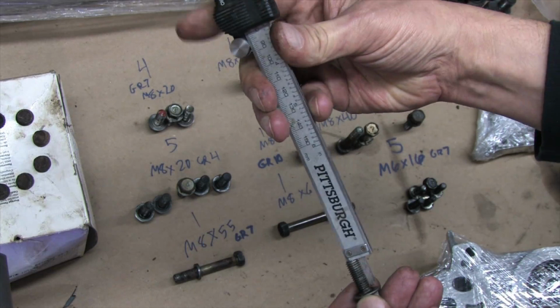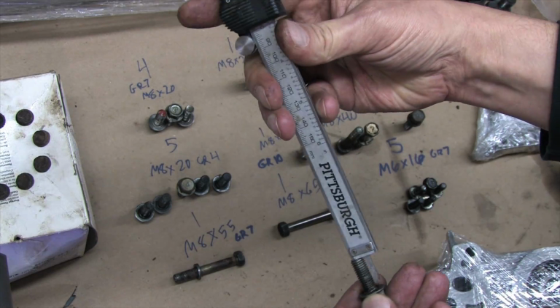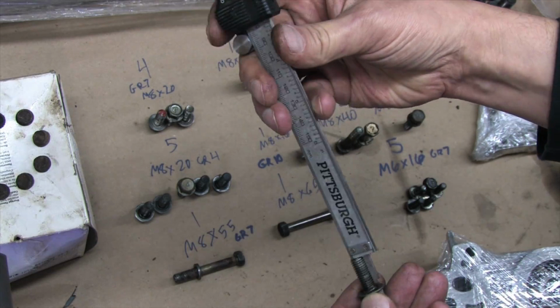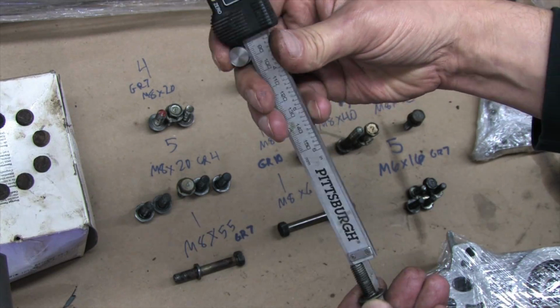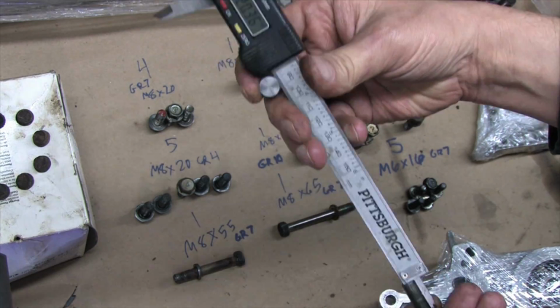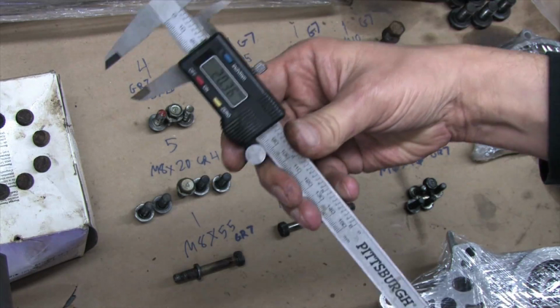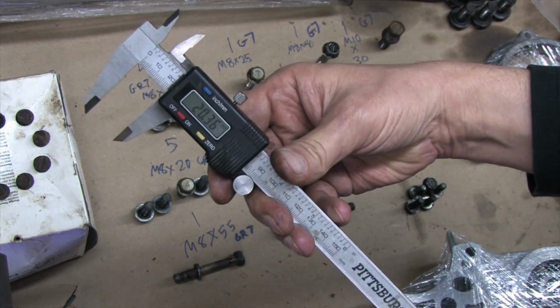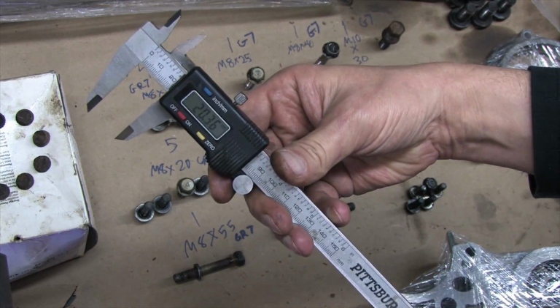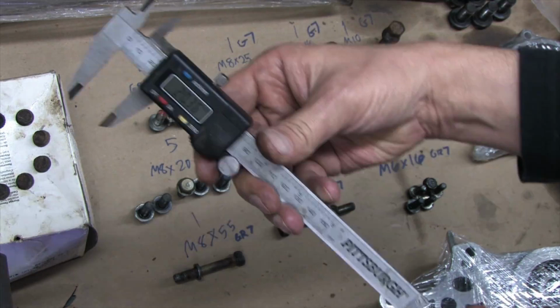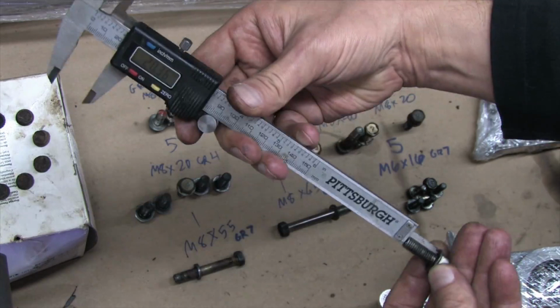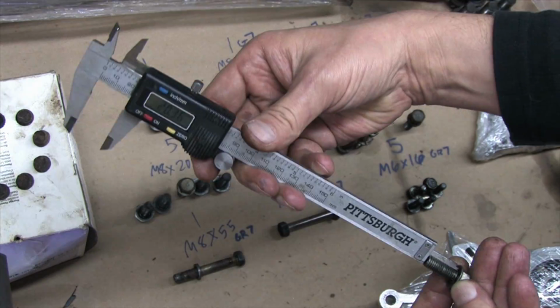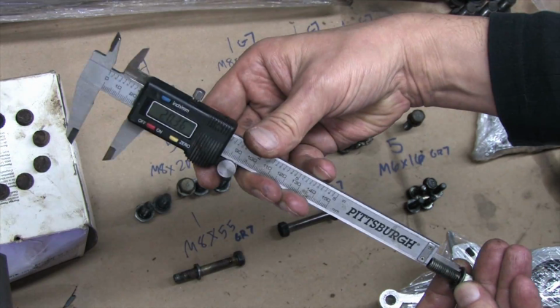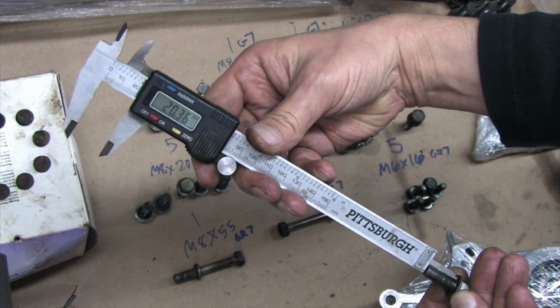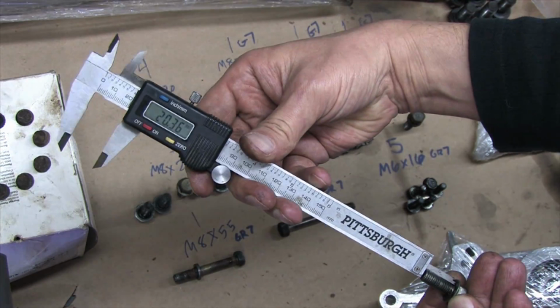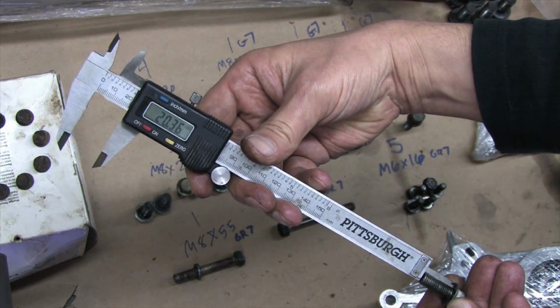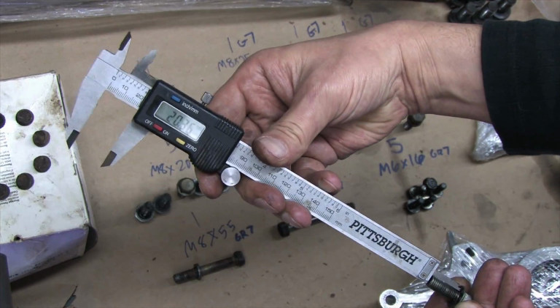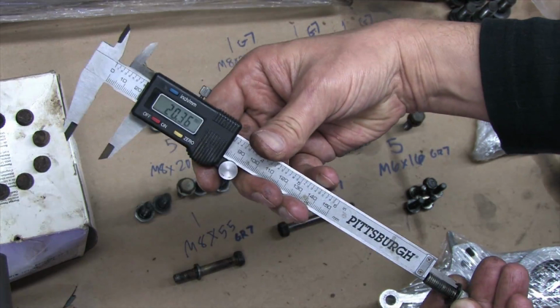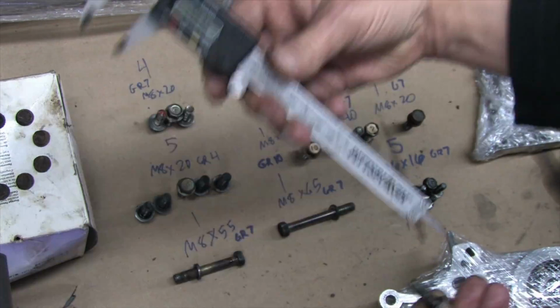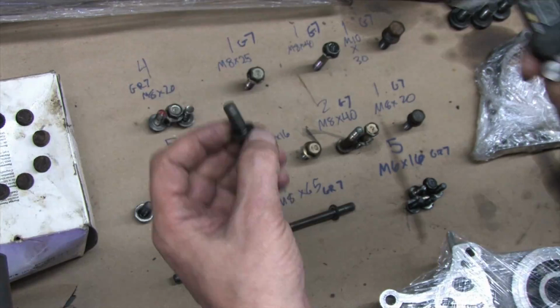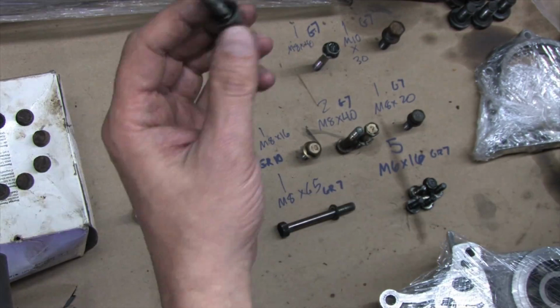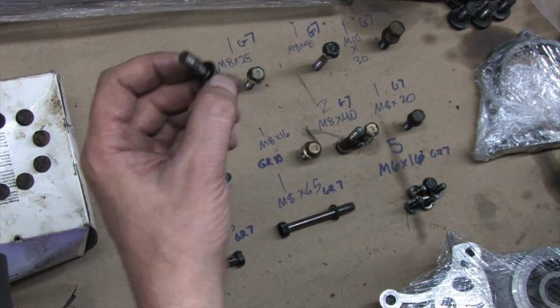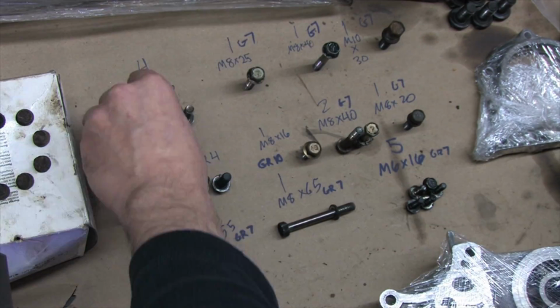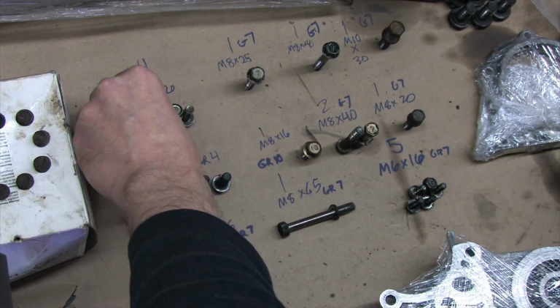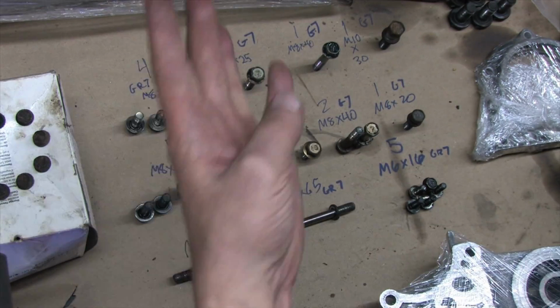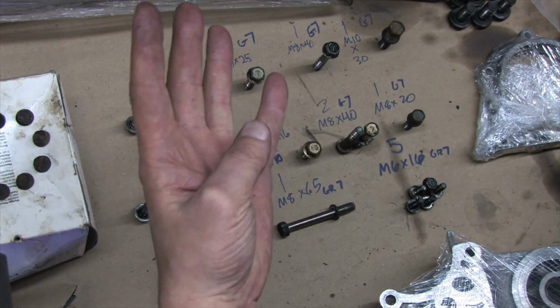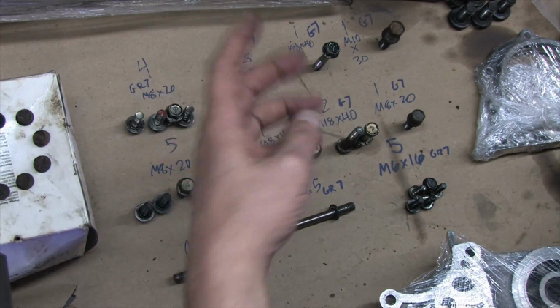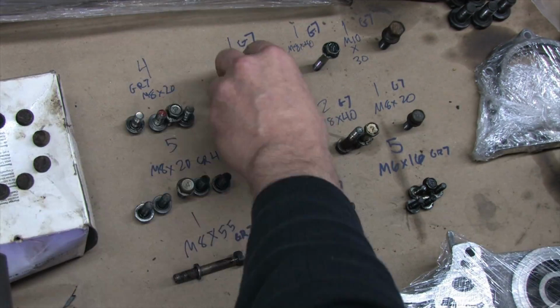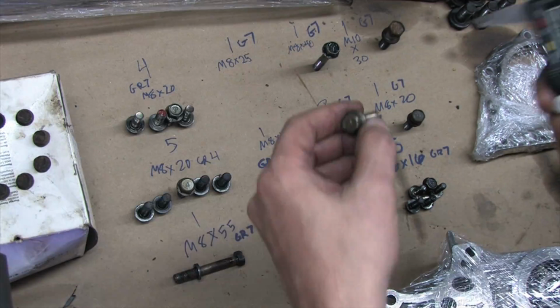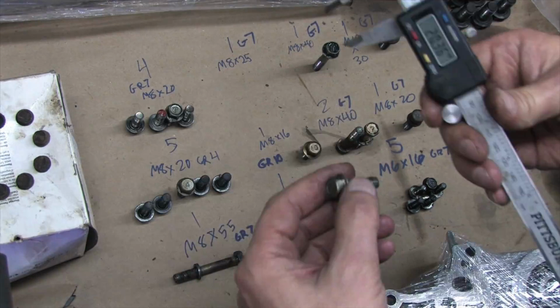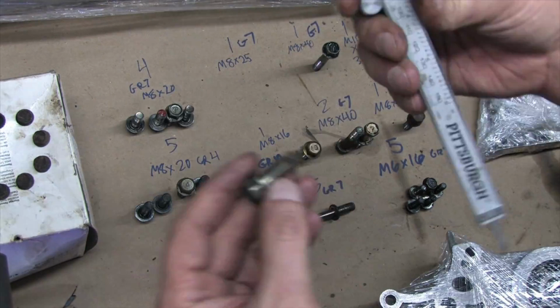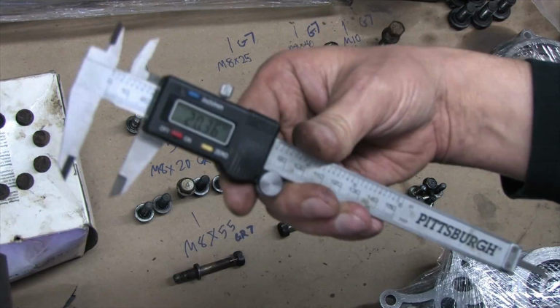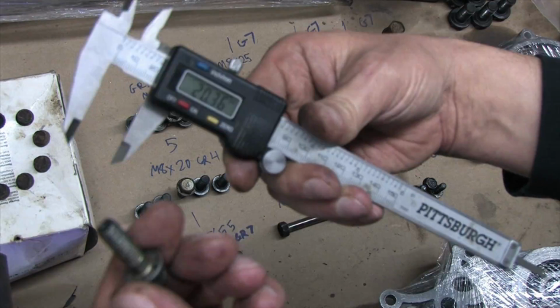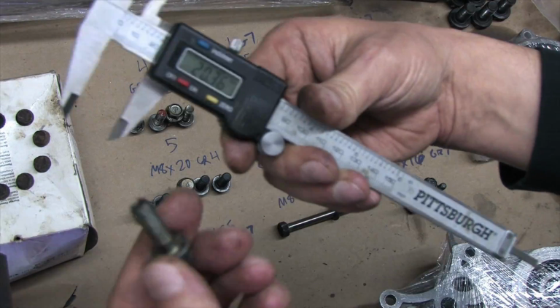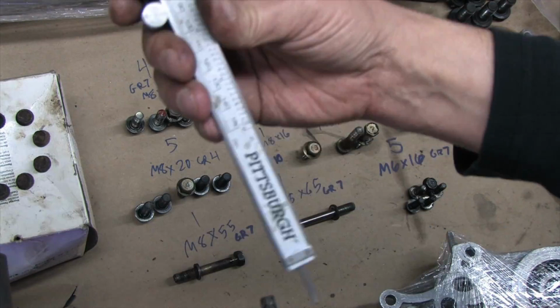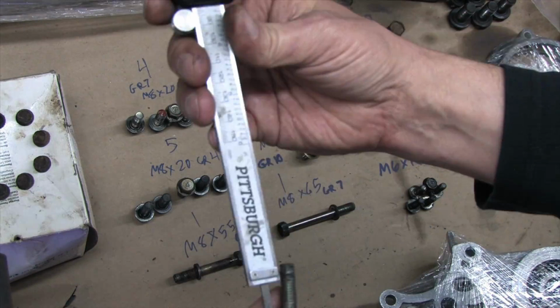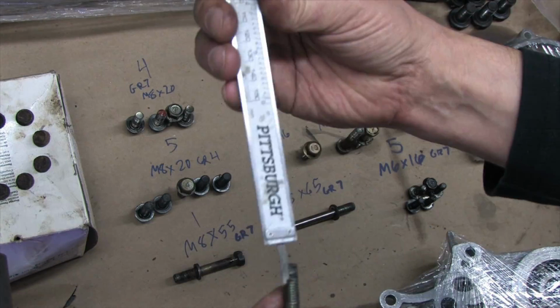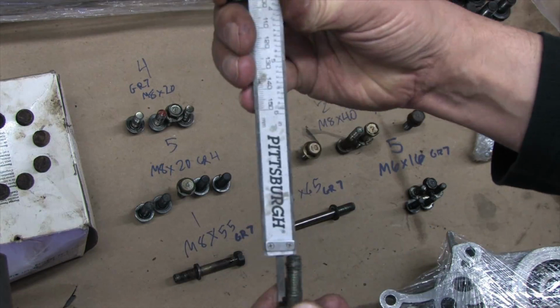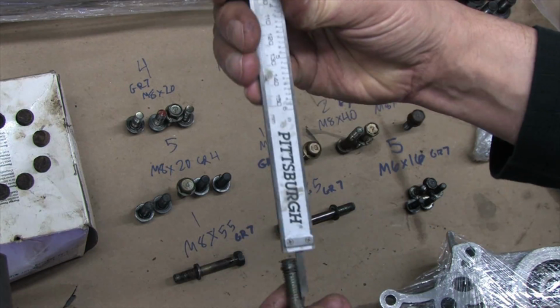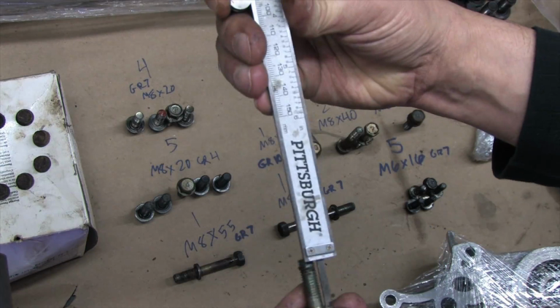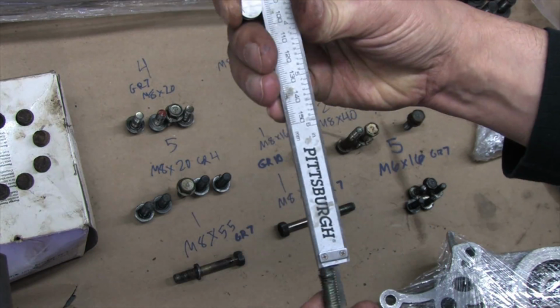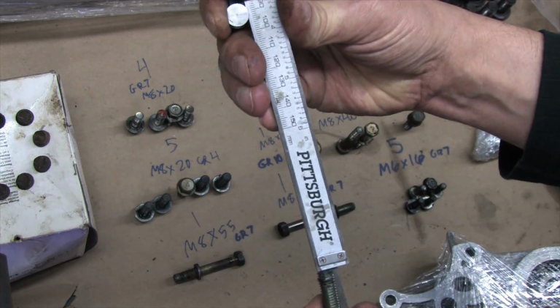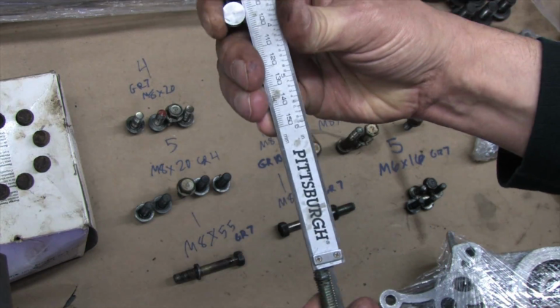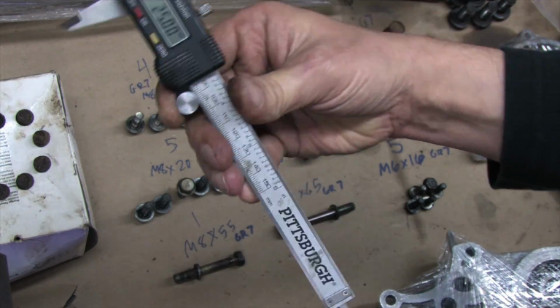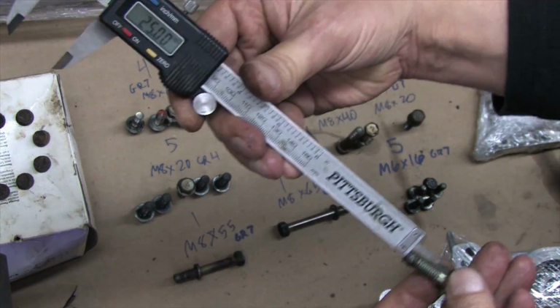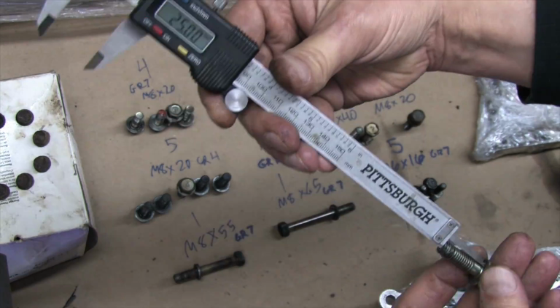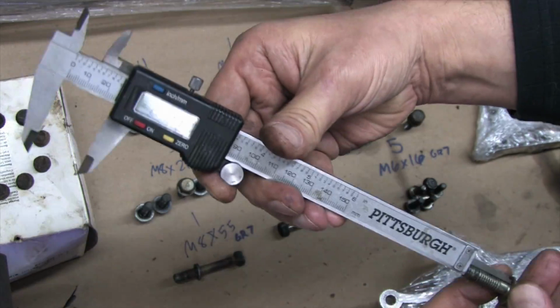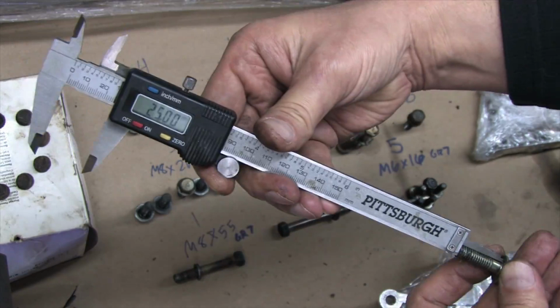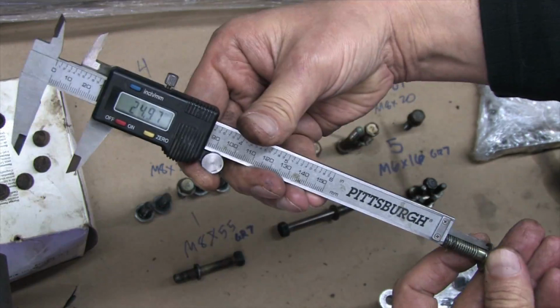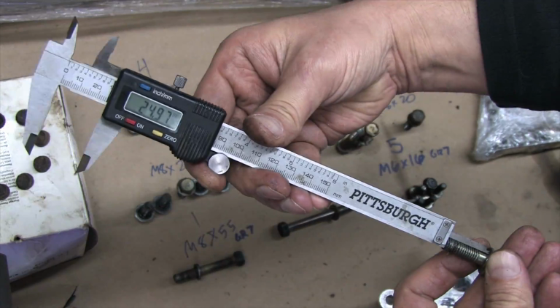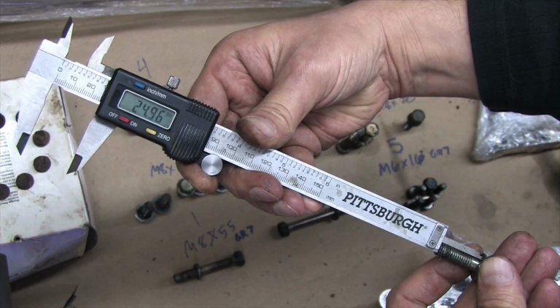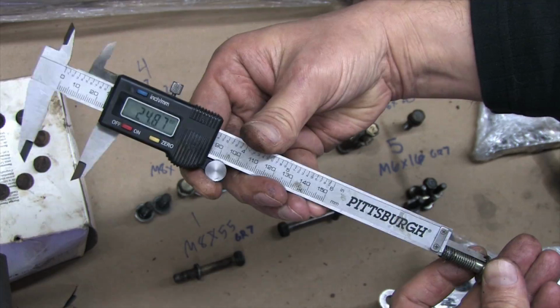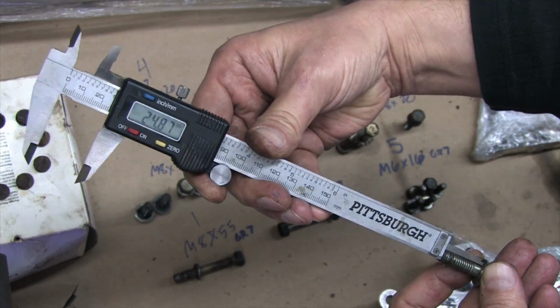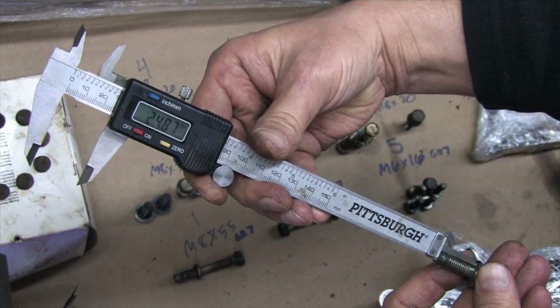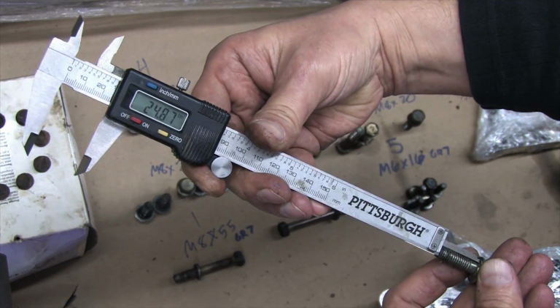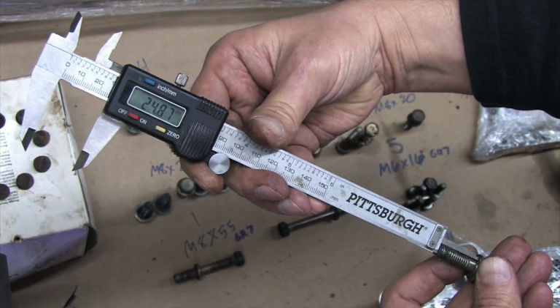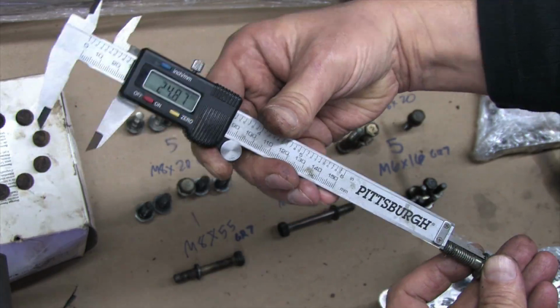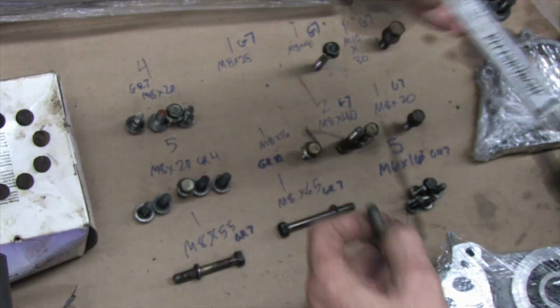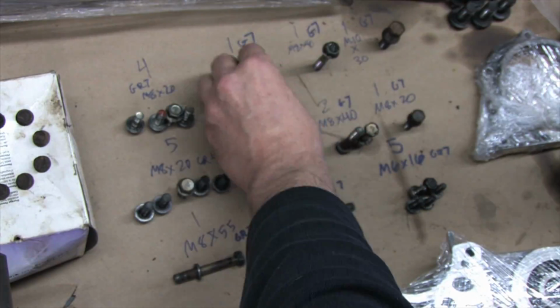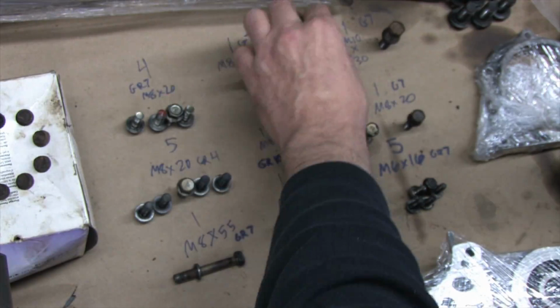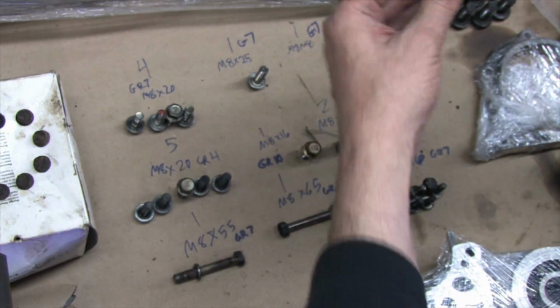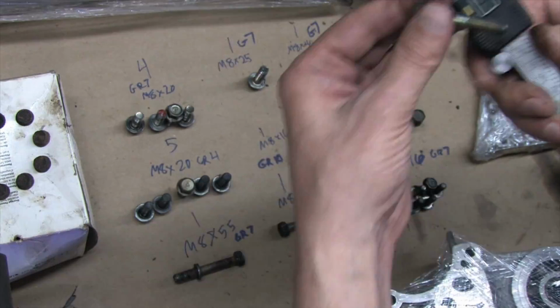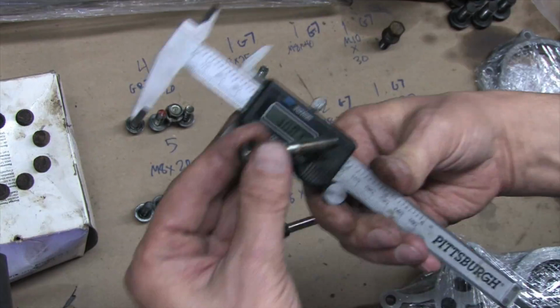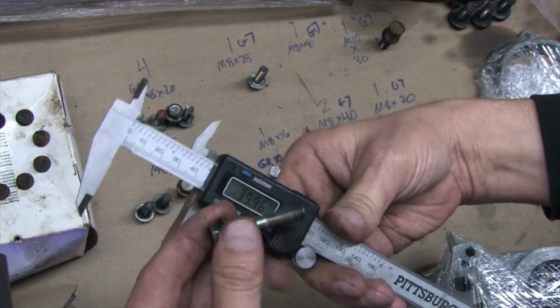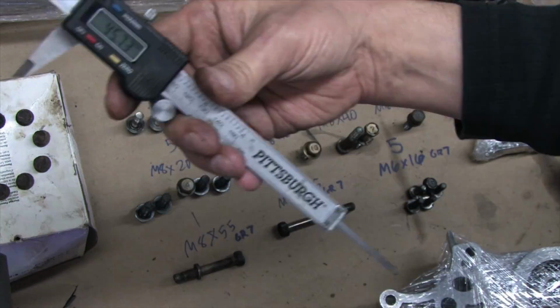Check the description for something you can copy and paste. What I wrote down here is the quantity, the diameter, the length, and the grade.